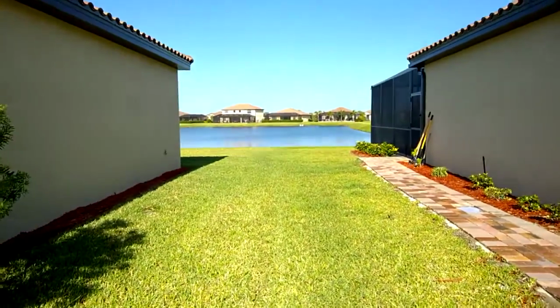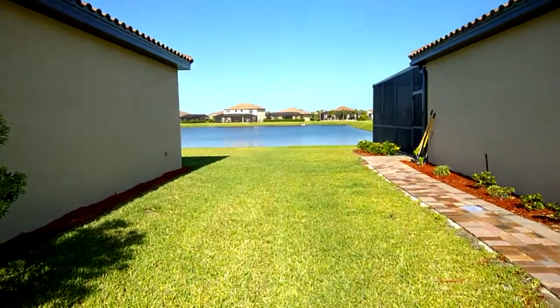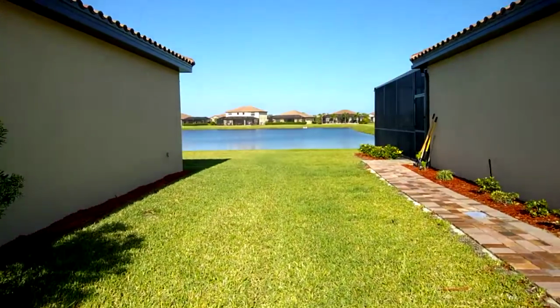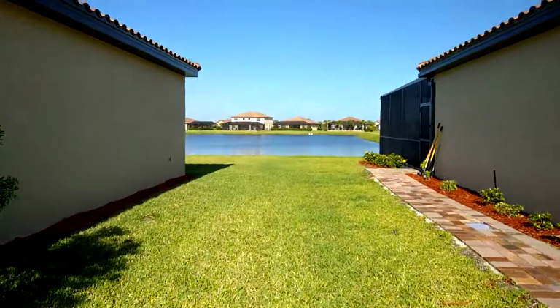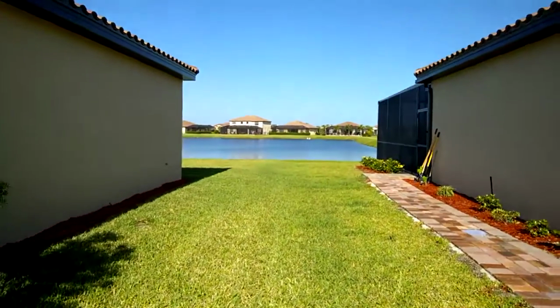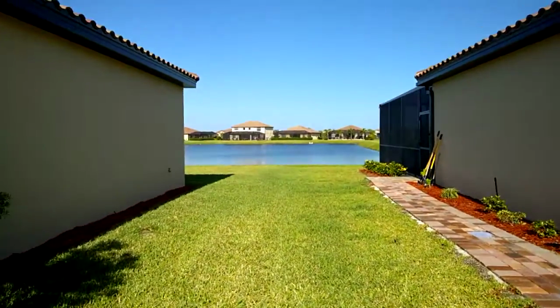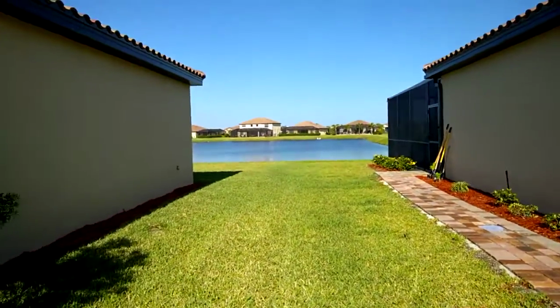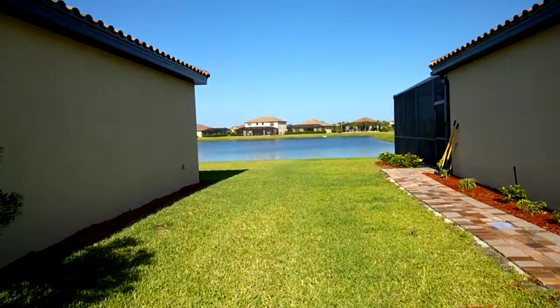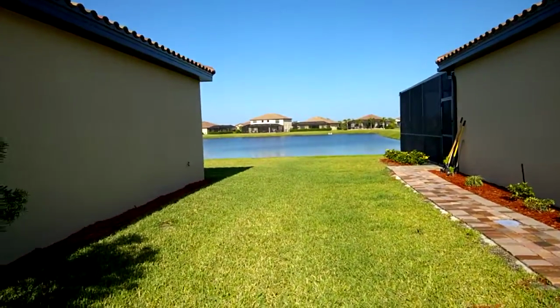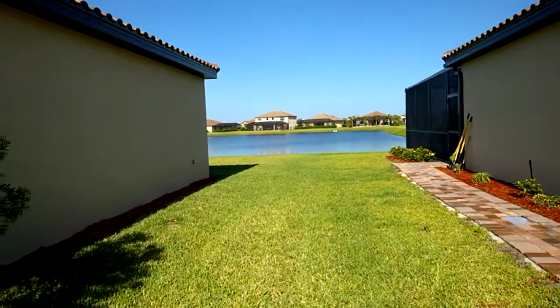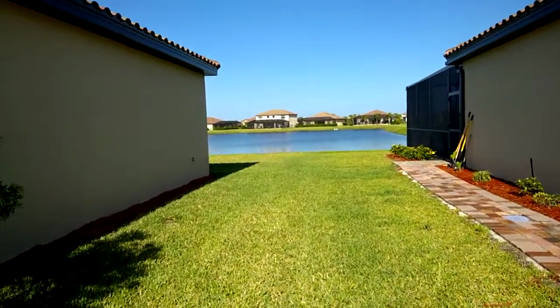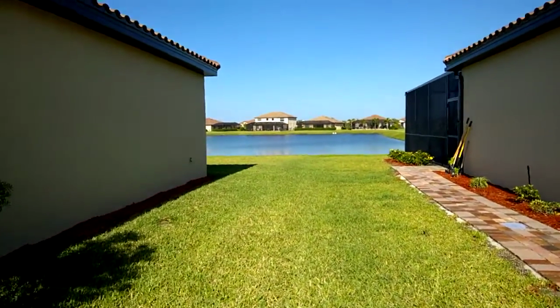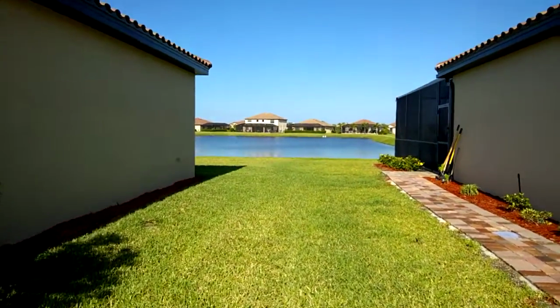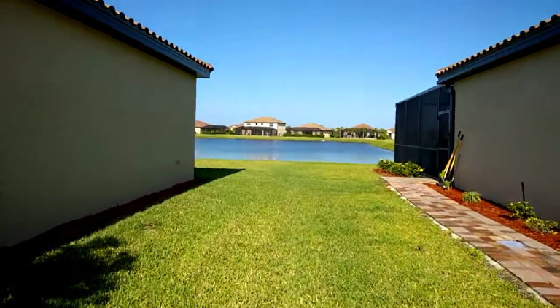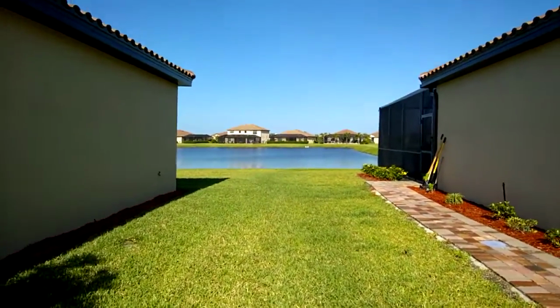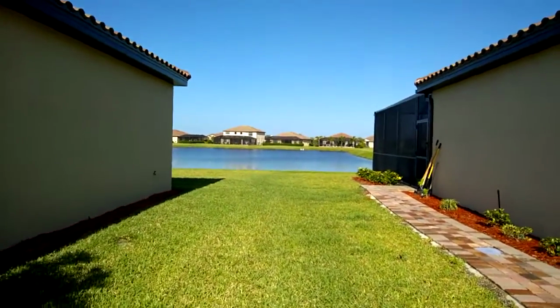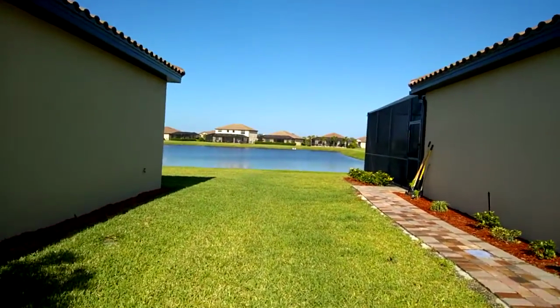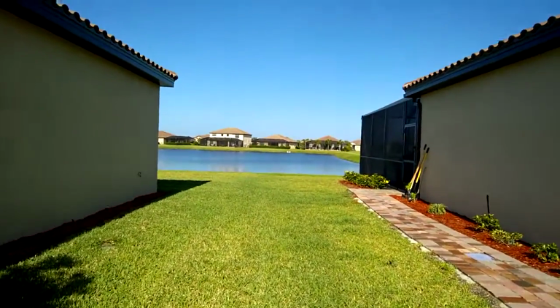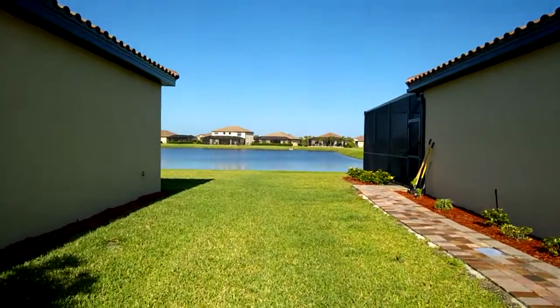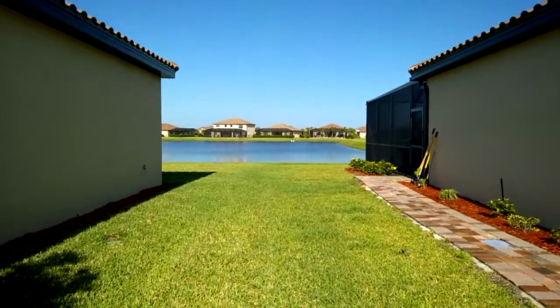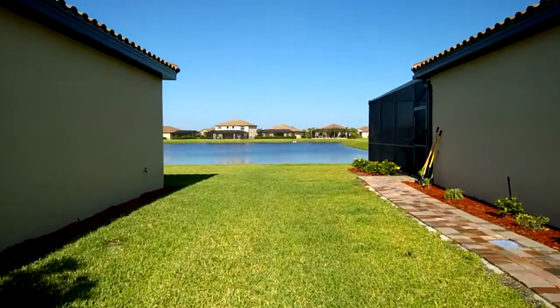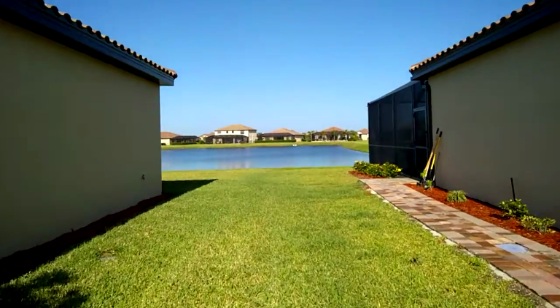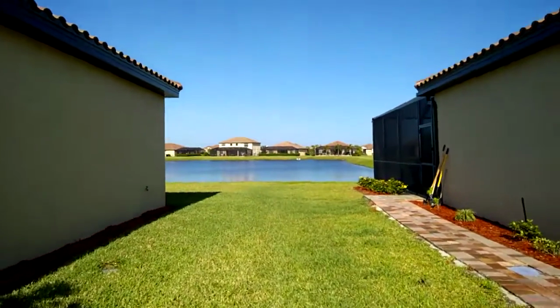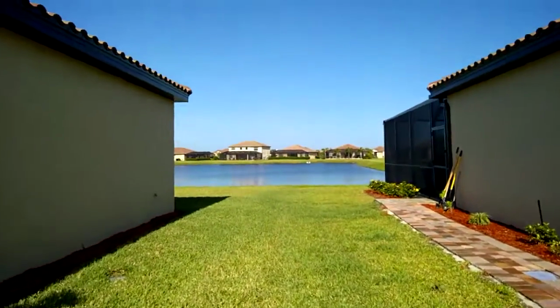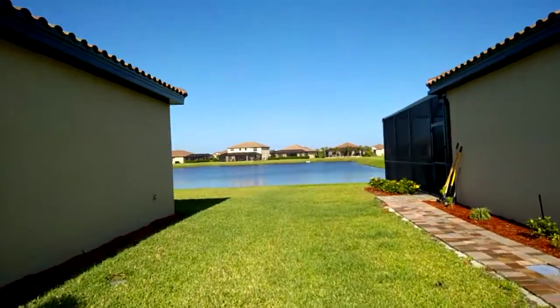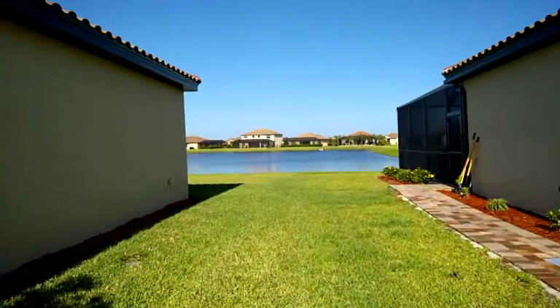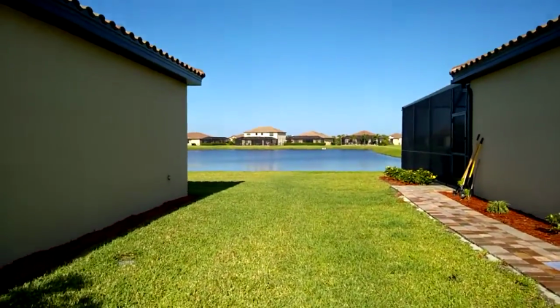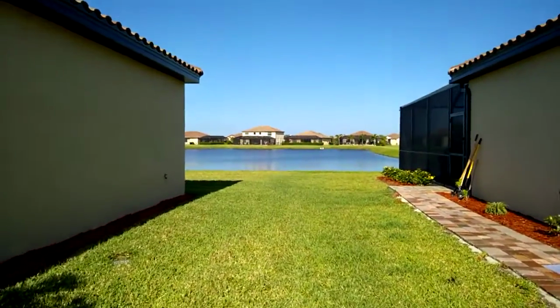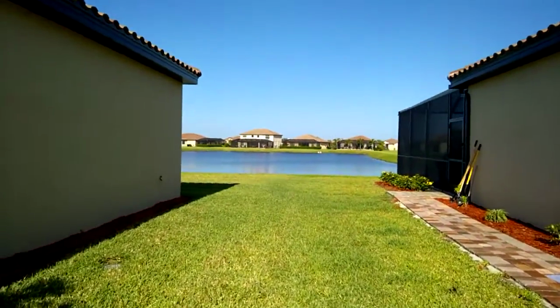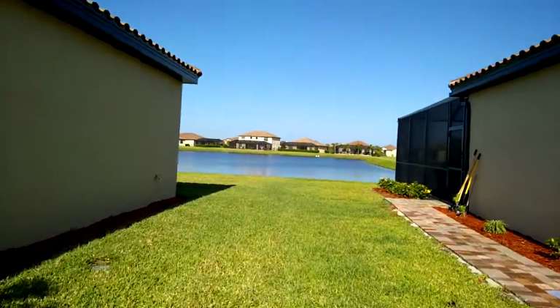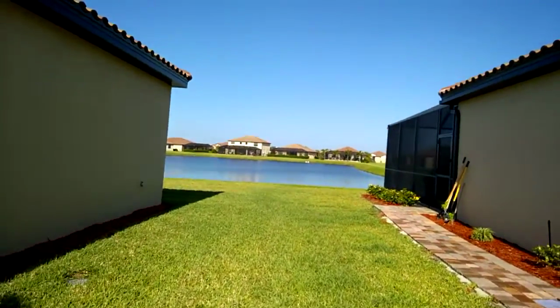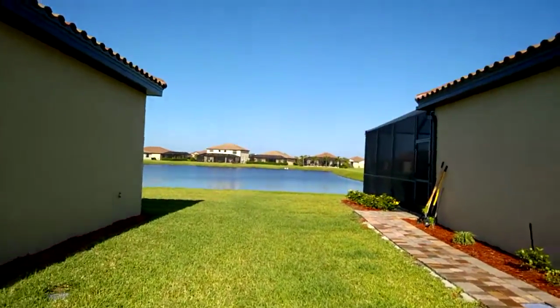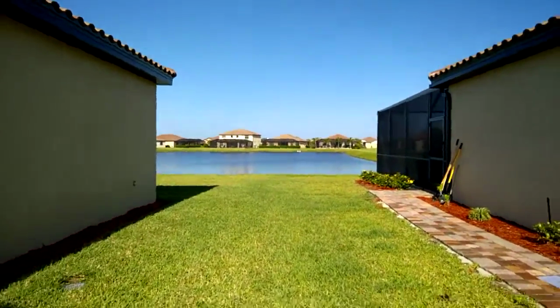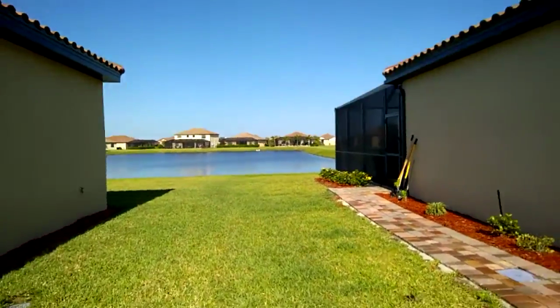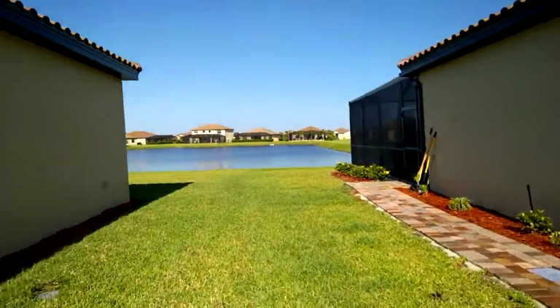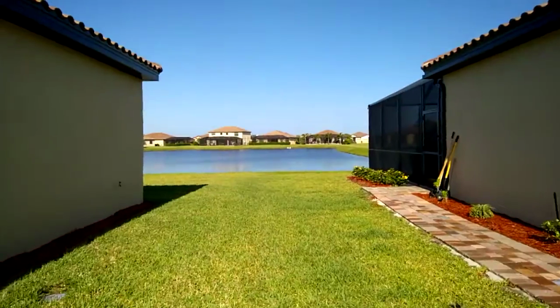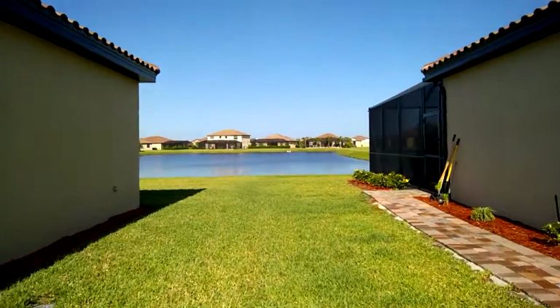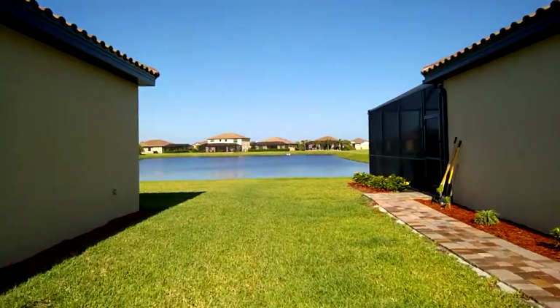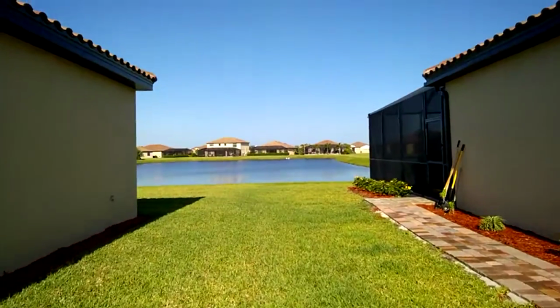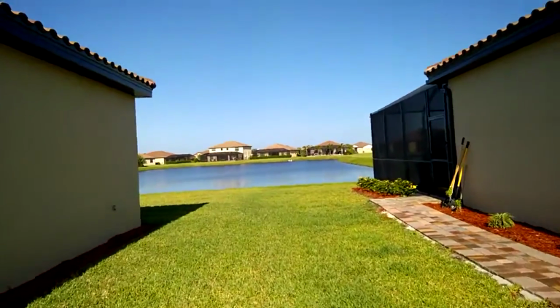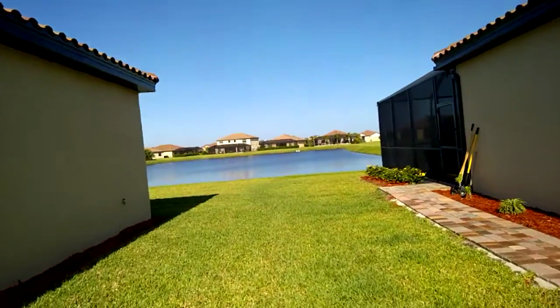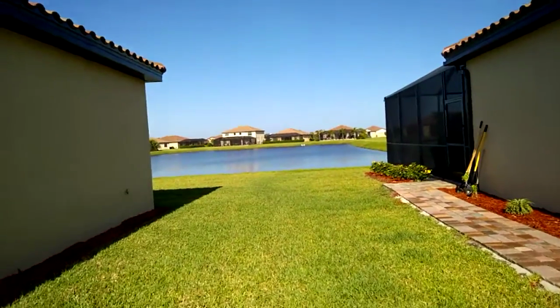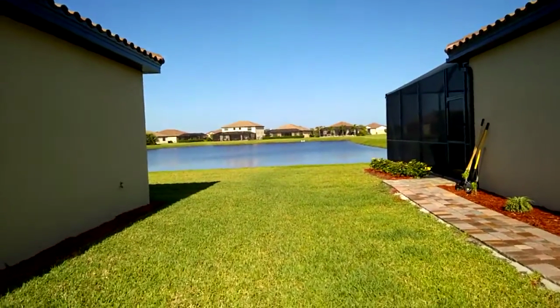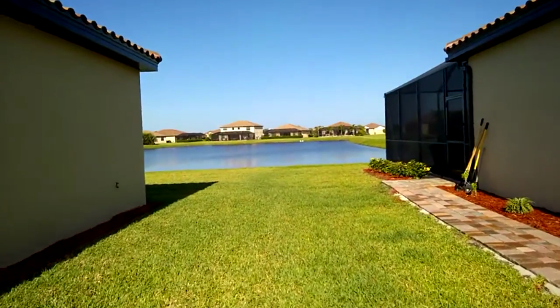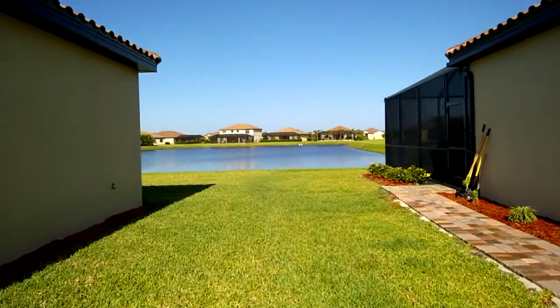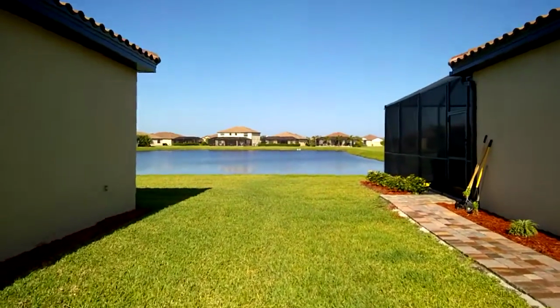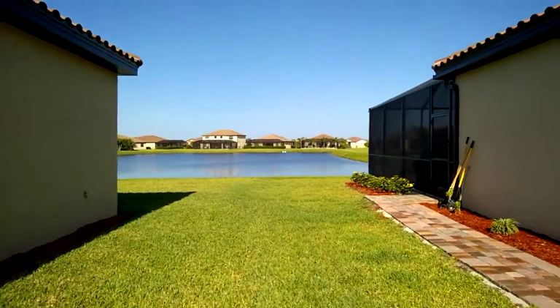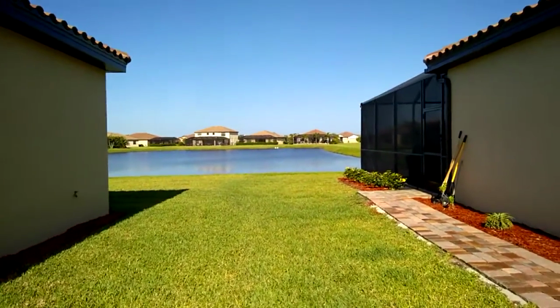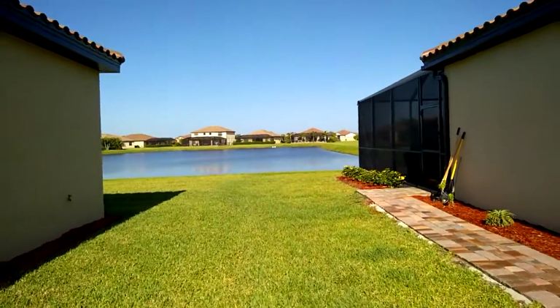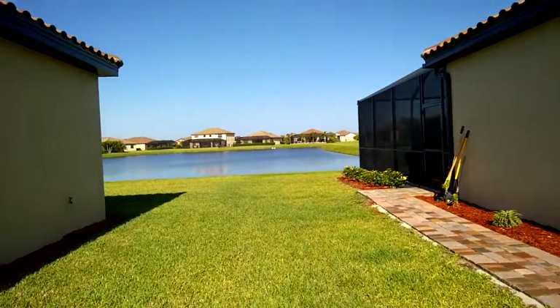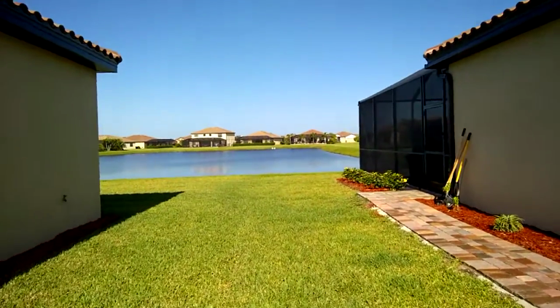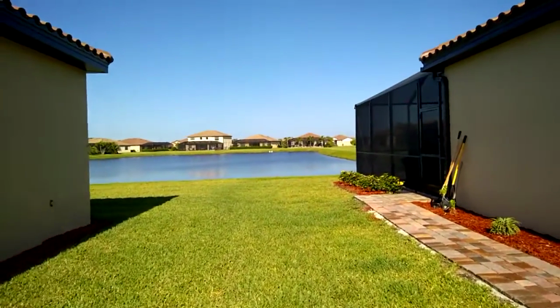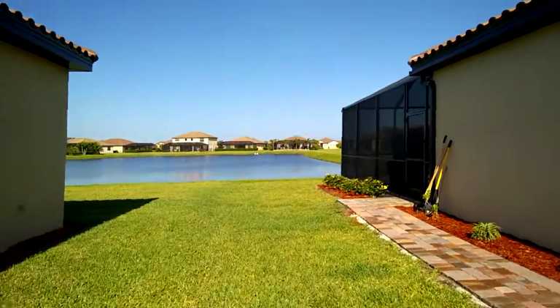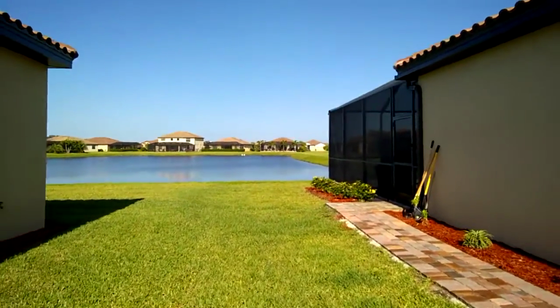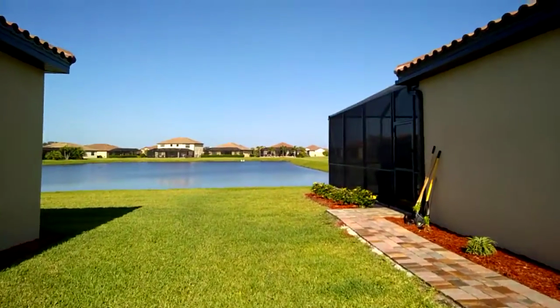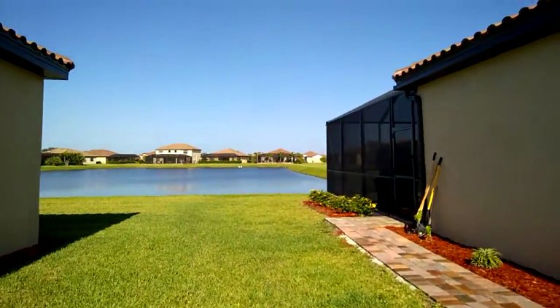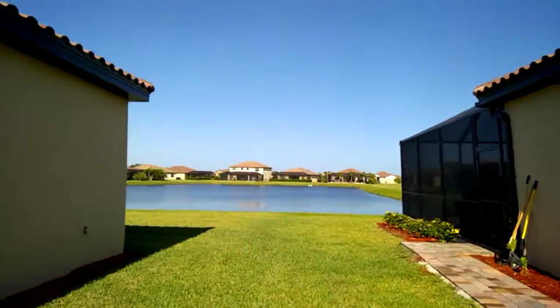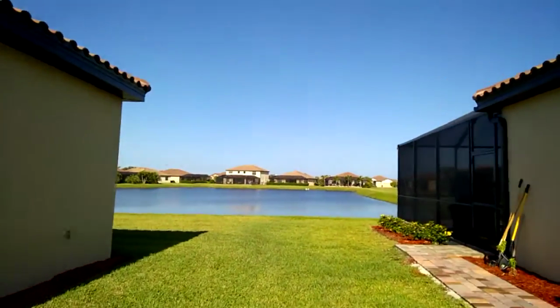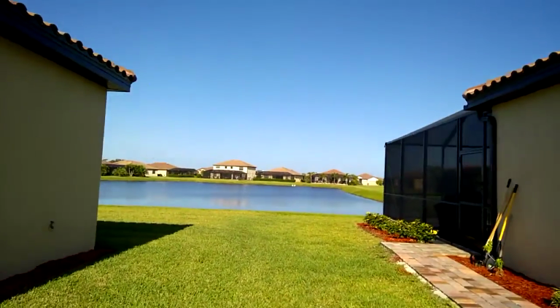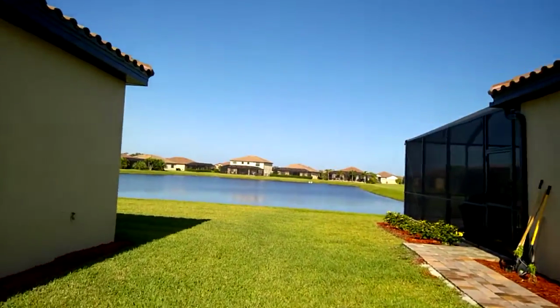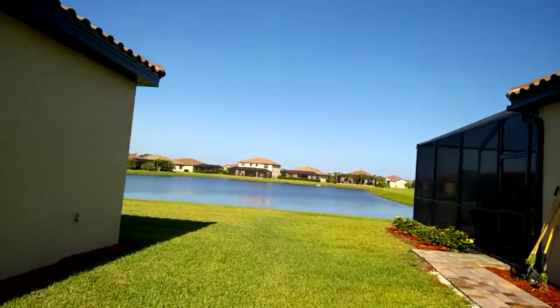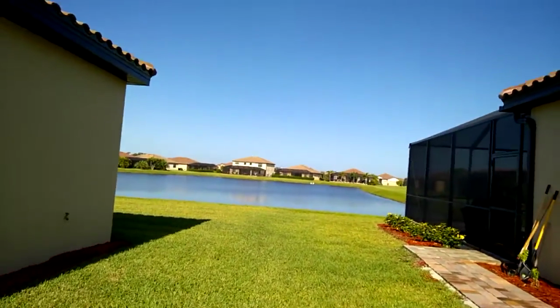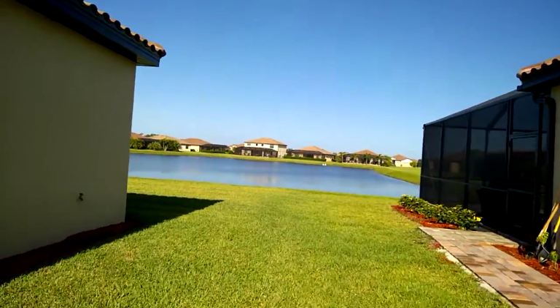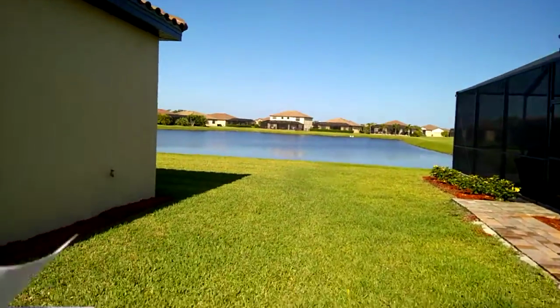Today is Saturday, April 14th. I am at 6779 Wild Lake Terrace. This is a lanai extension.